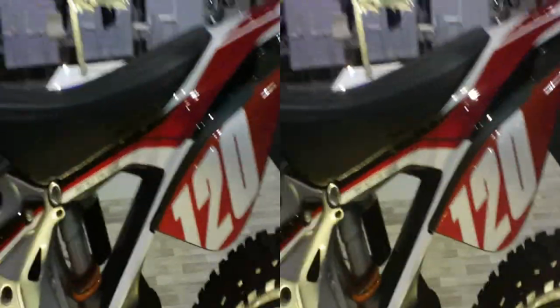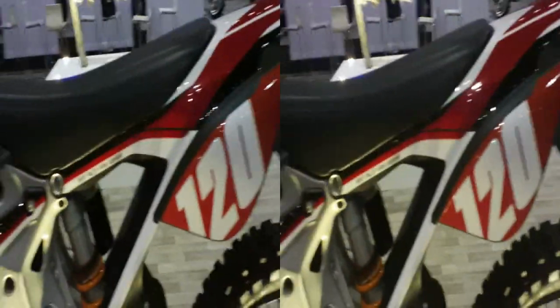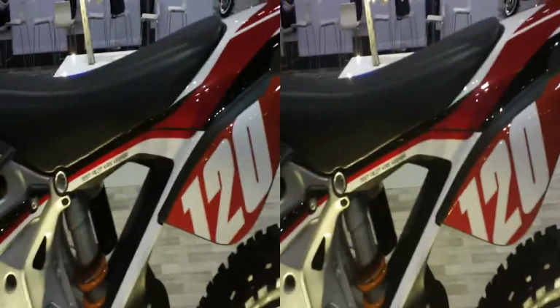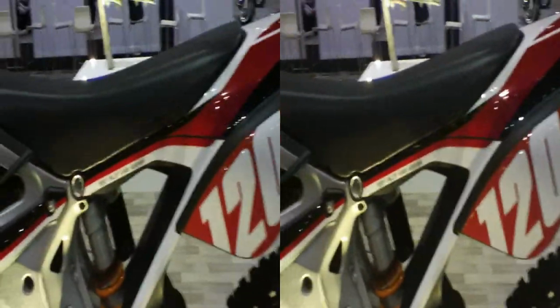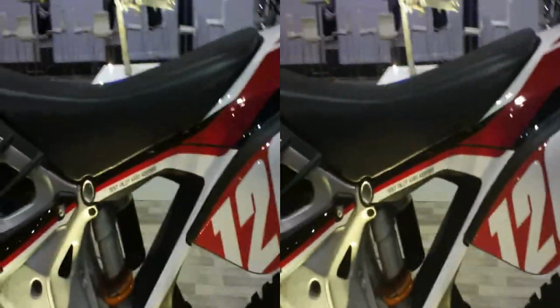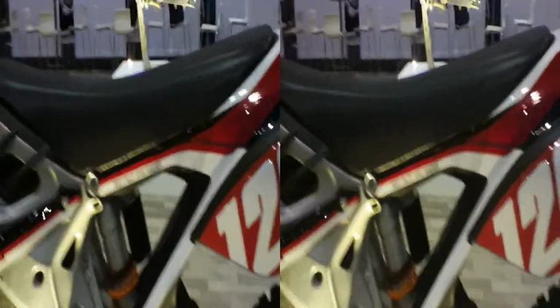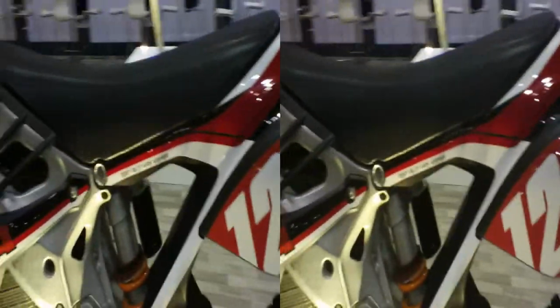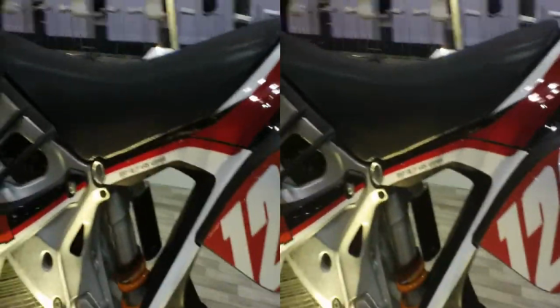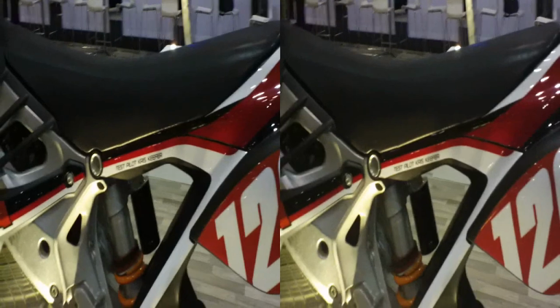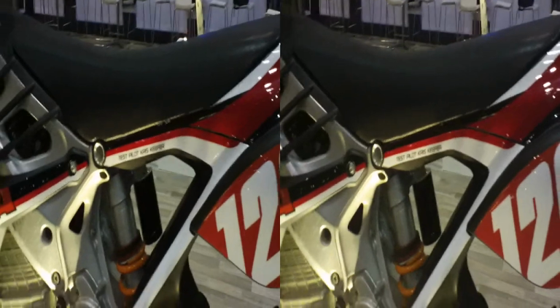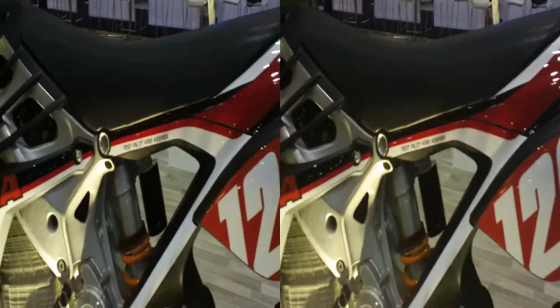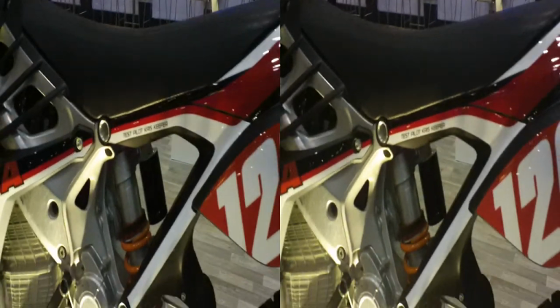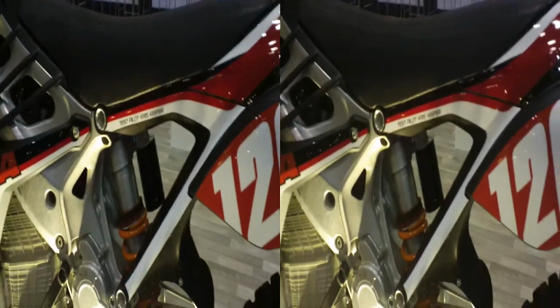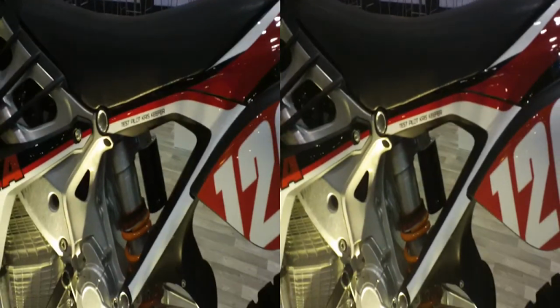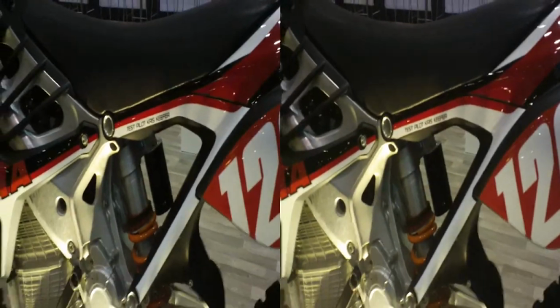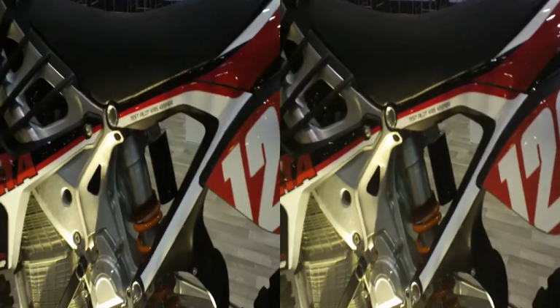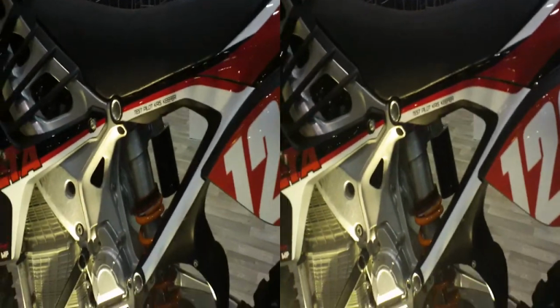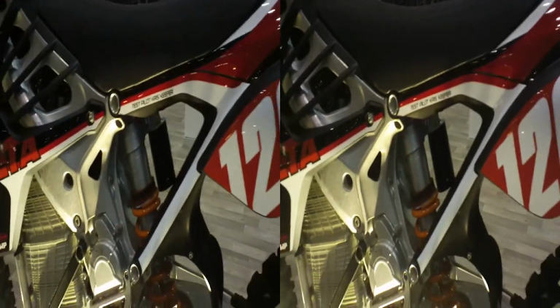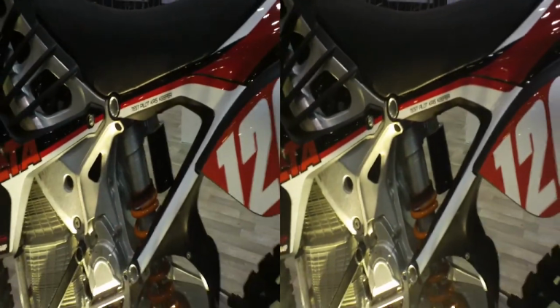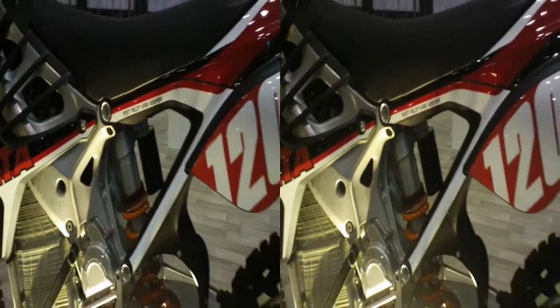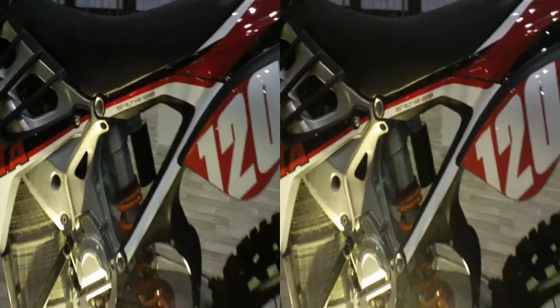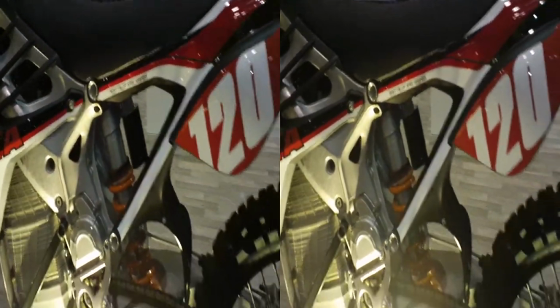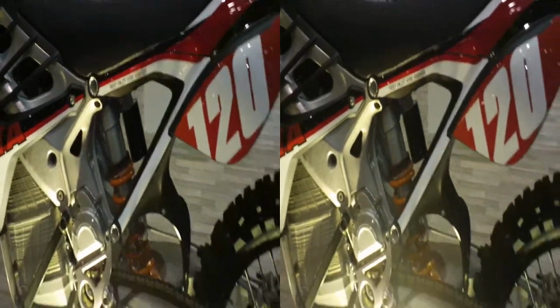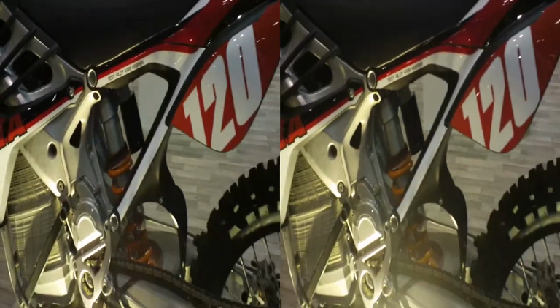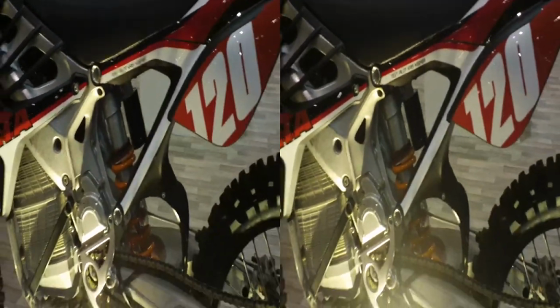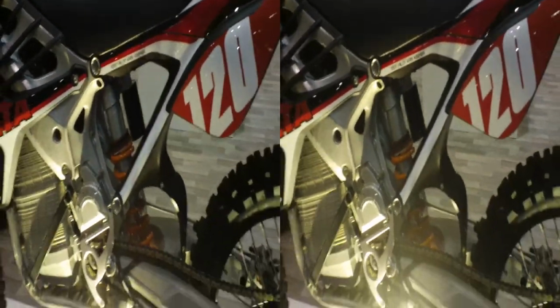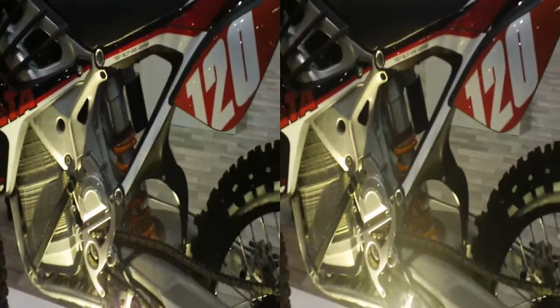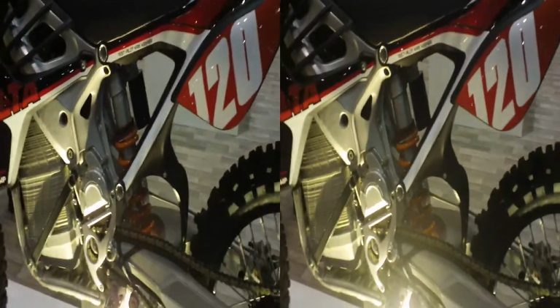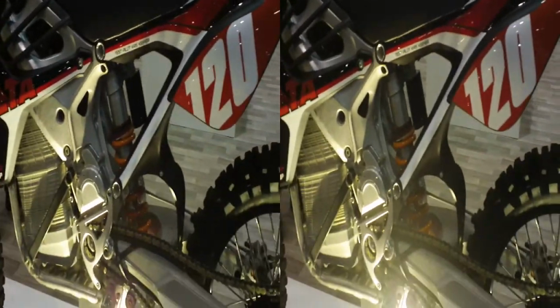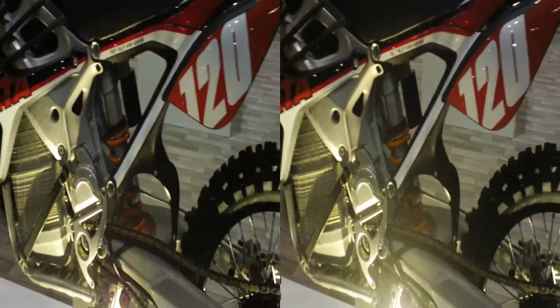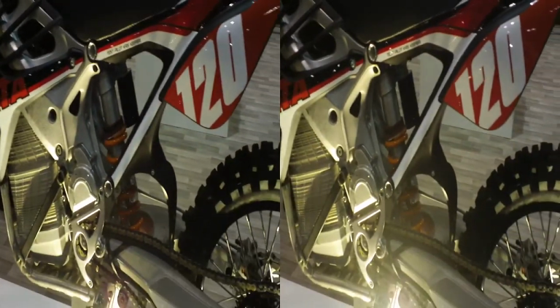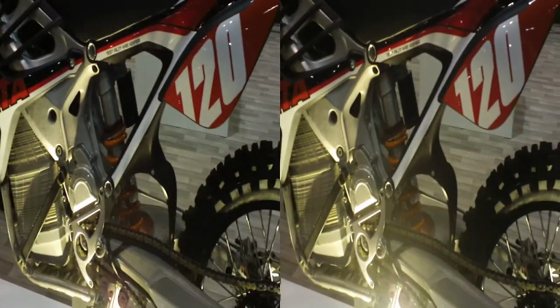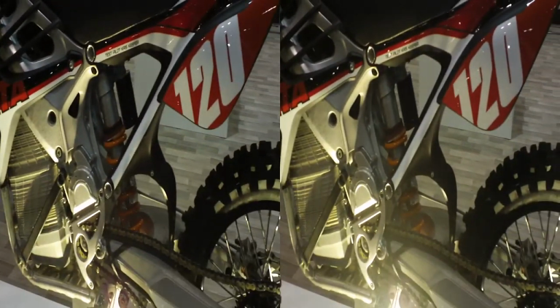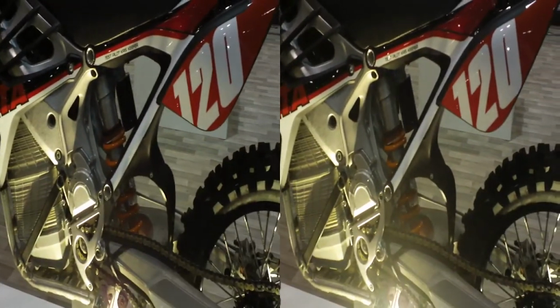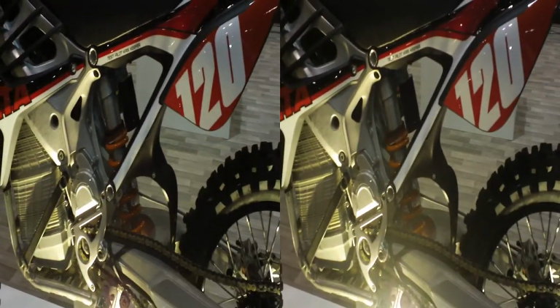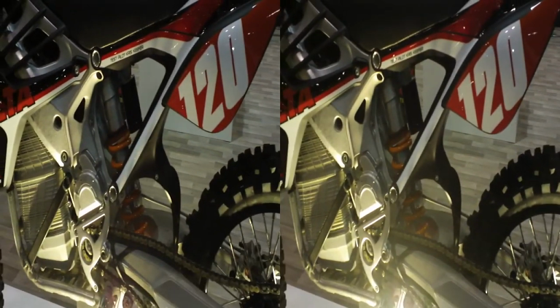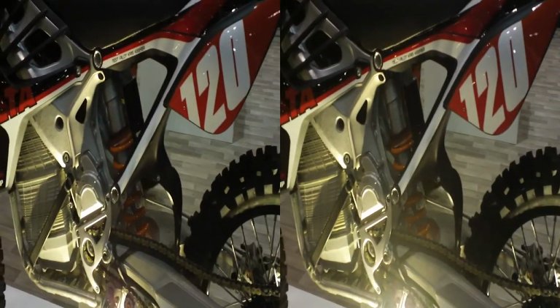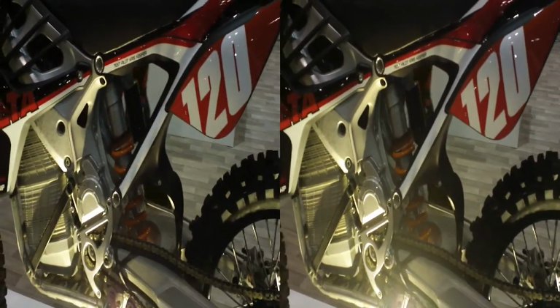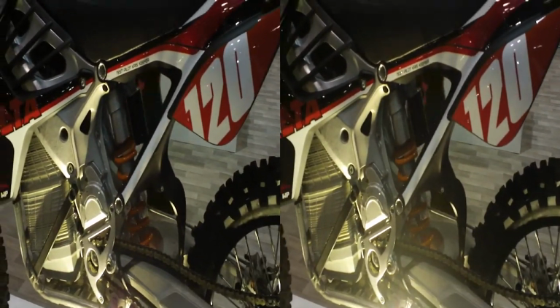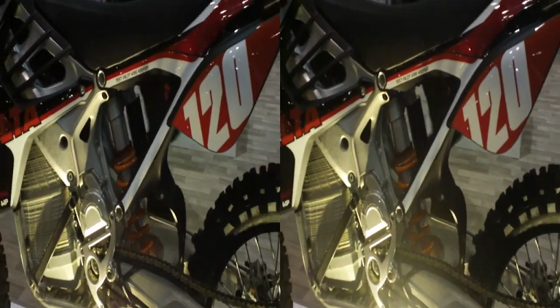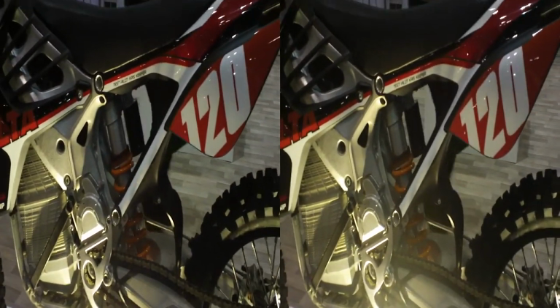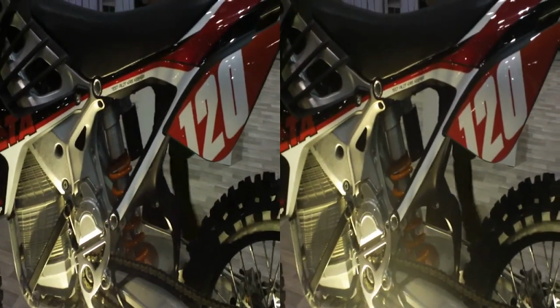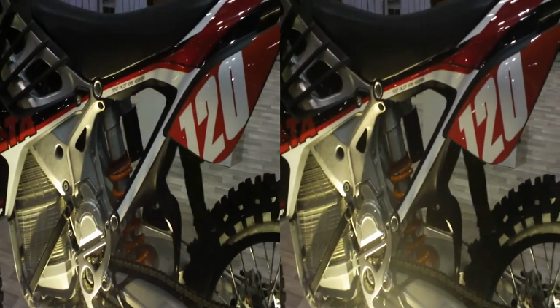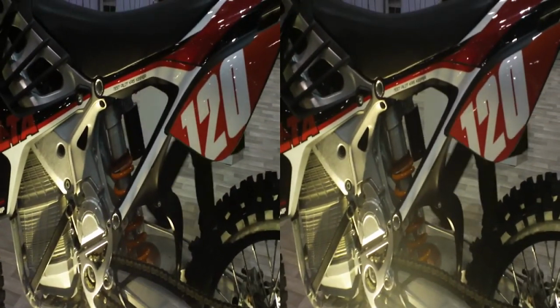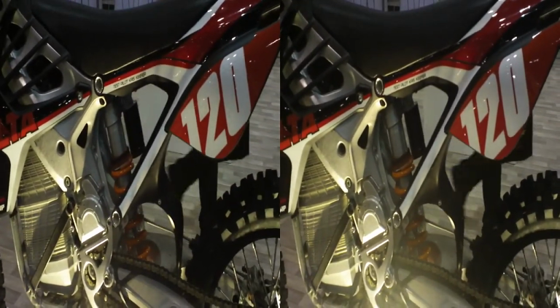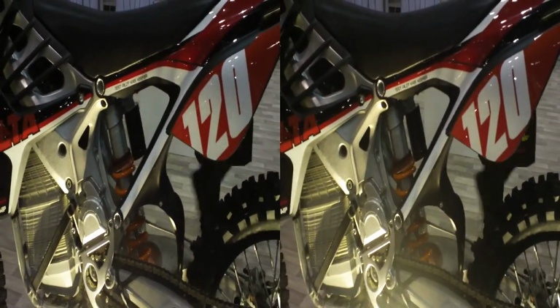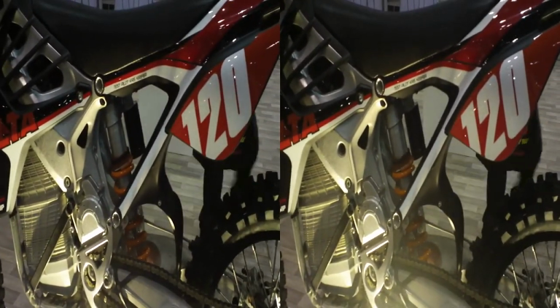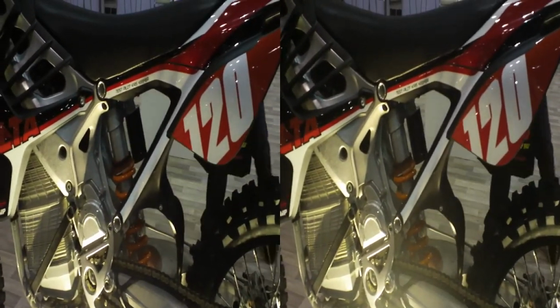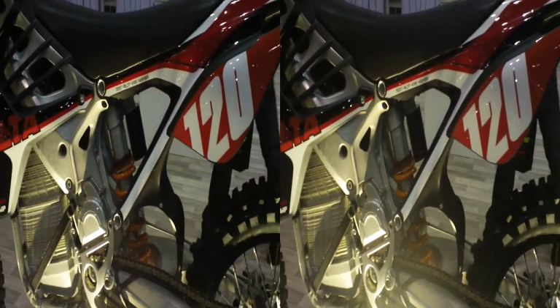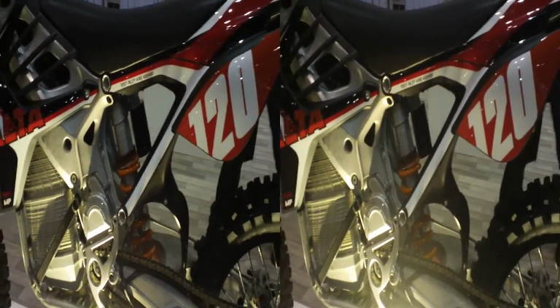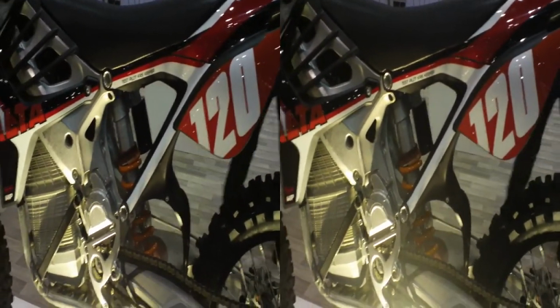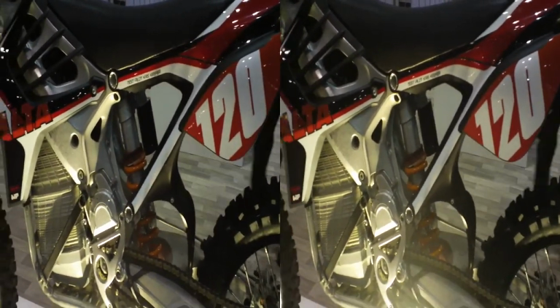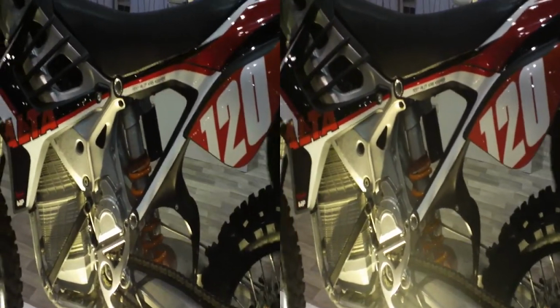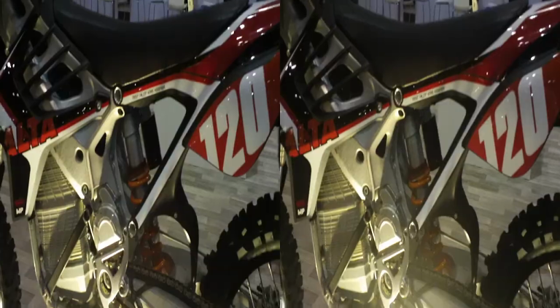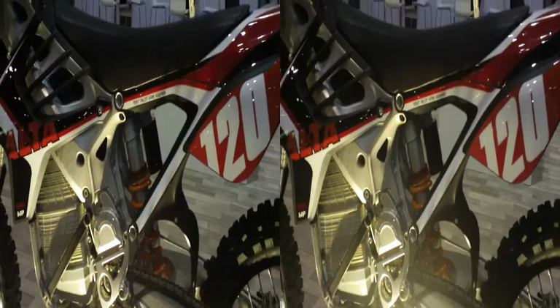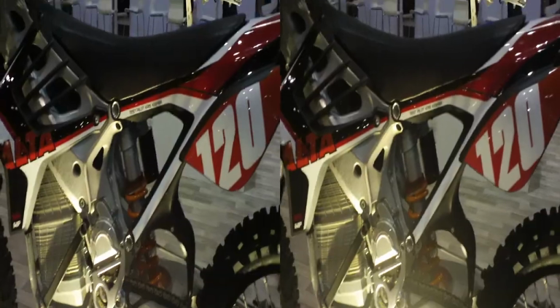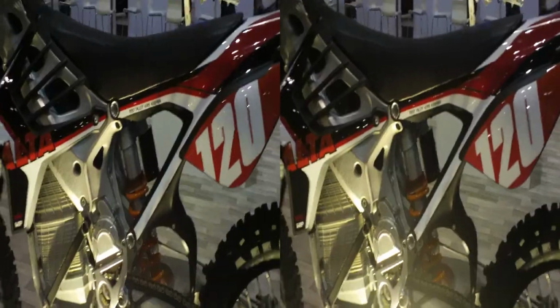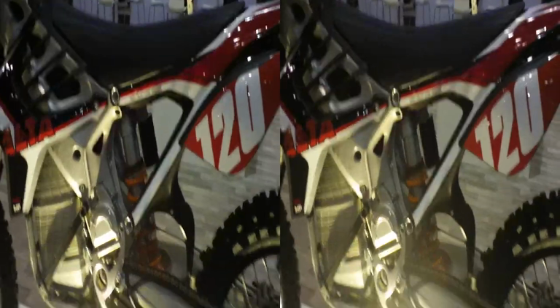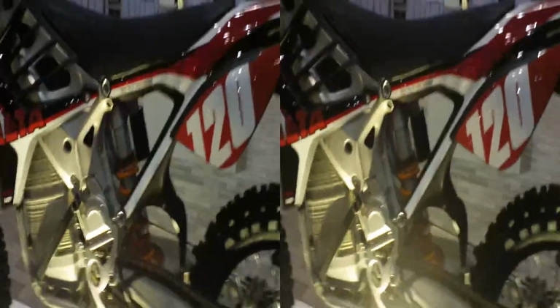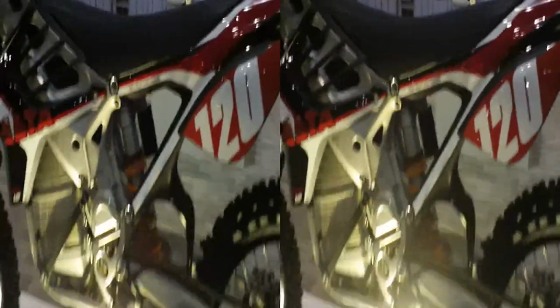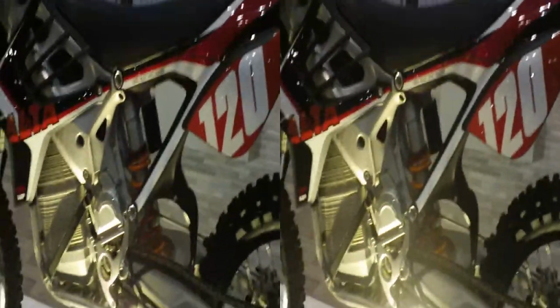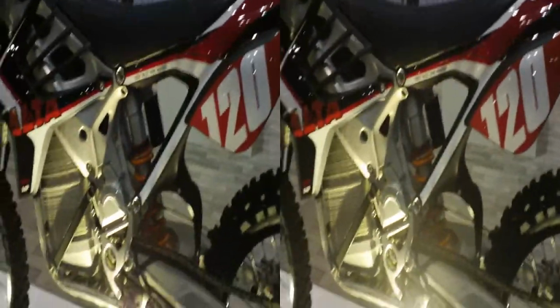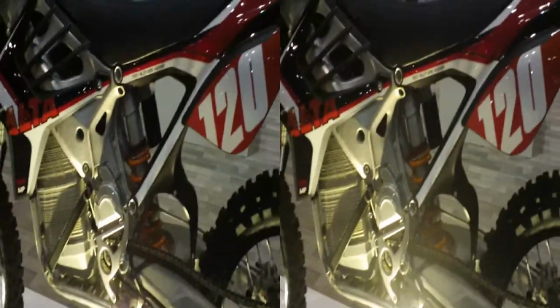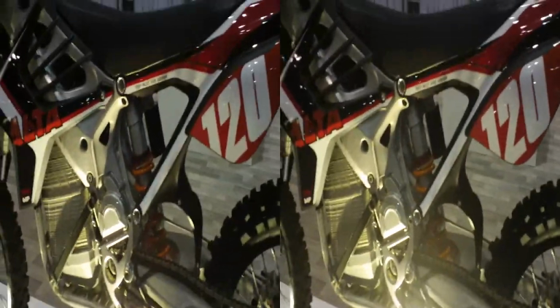We're going to be really excited to see this bike come out, available at select dealerships in the future.